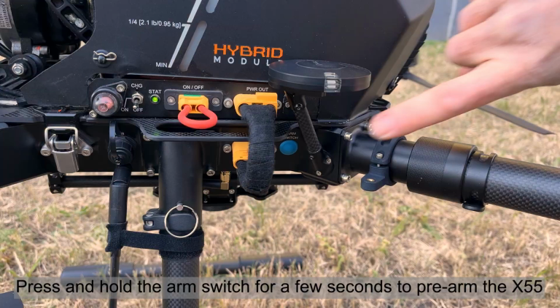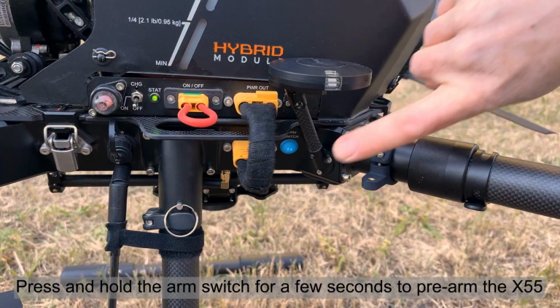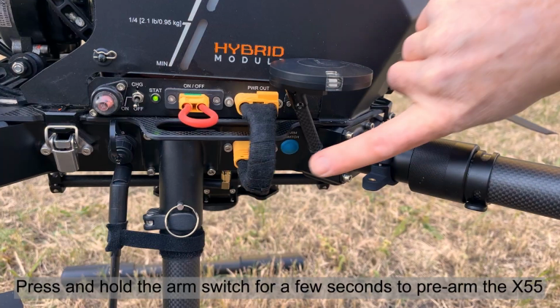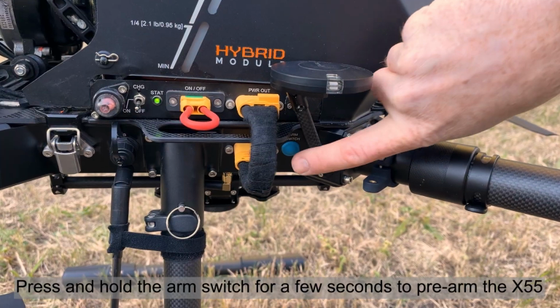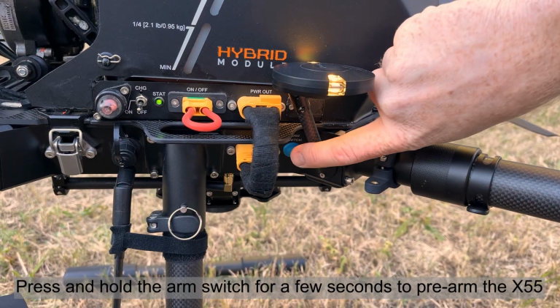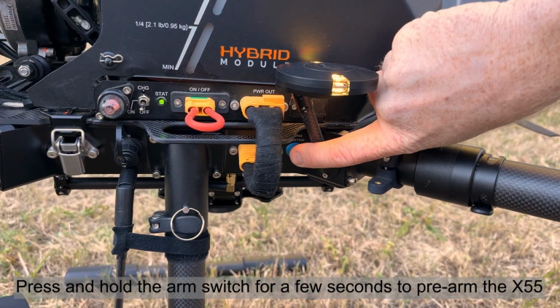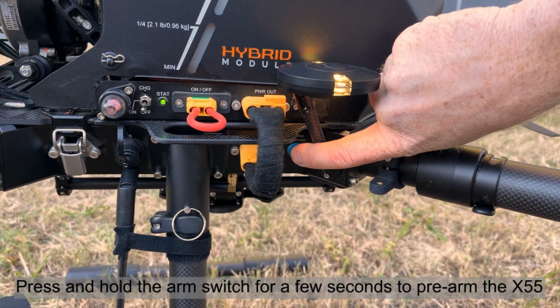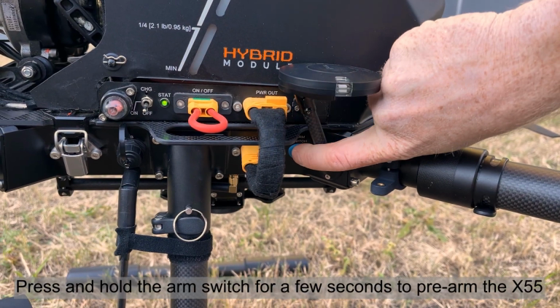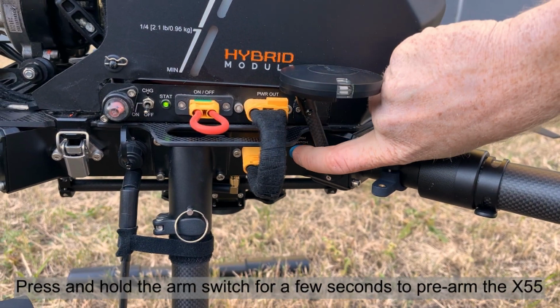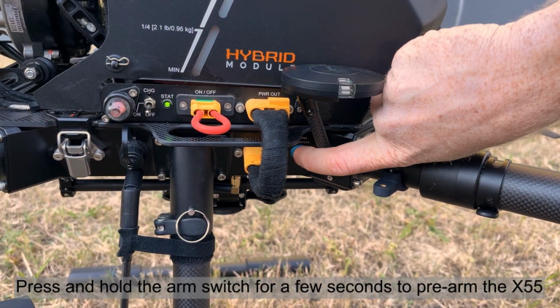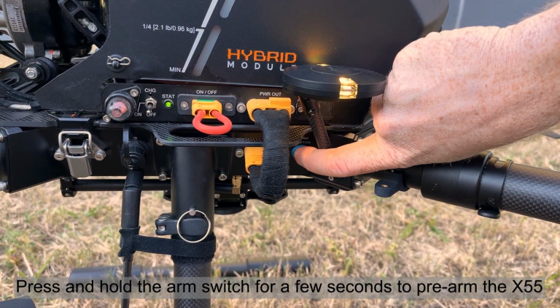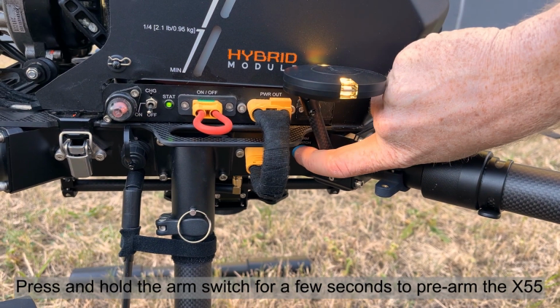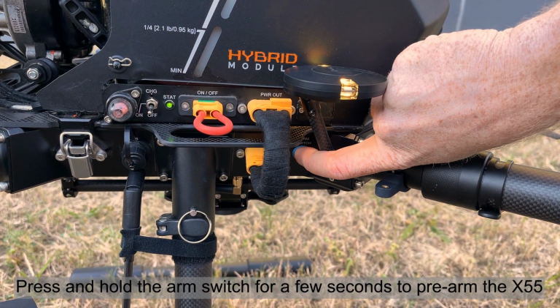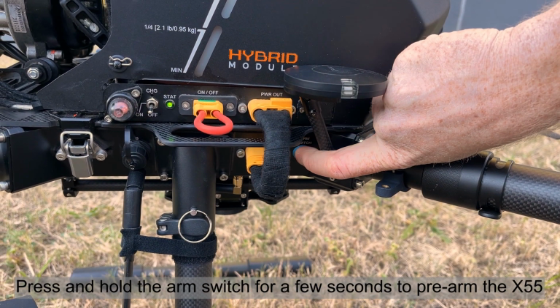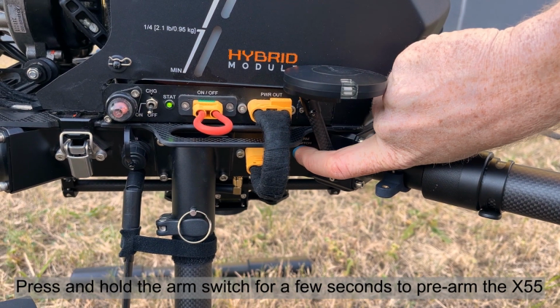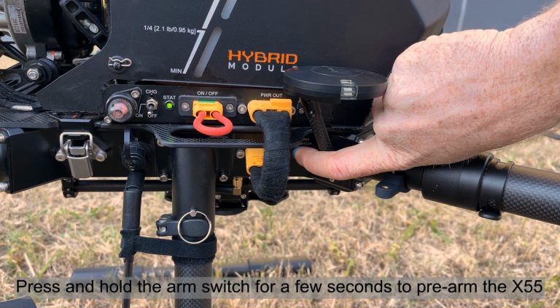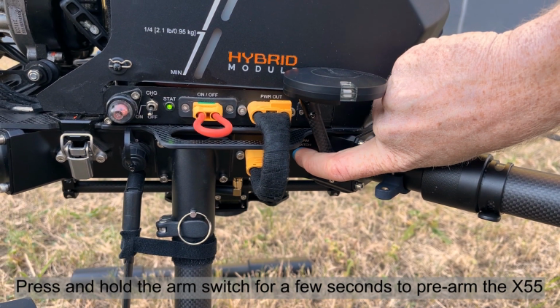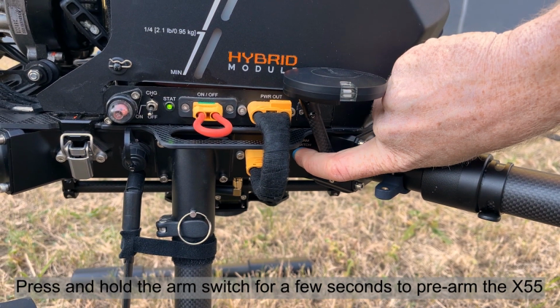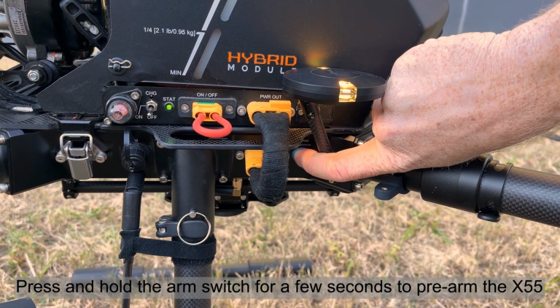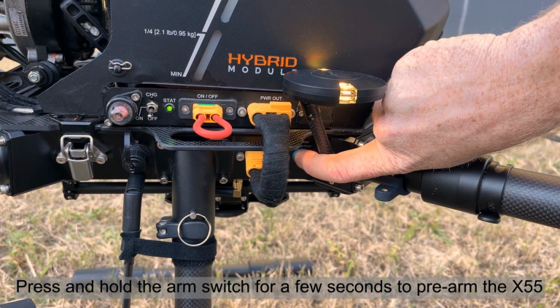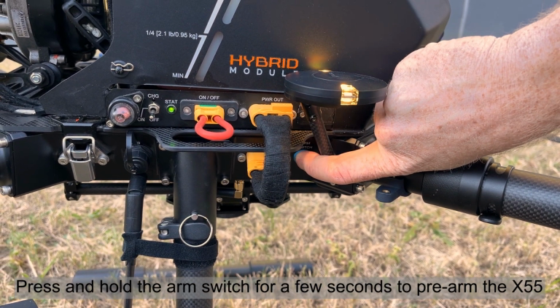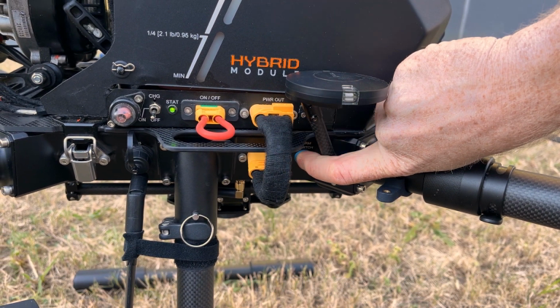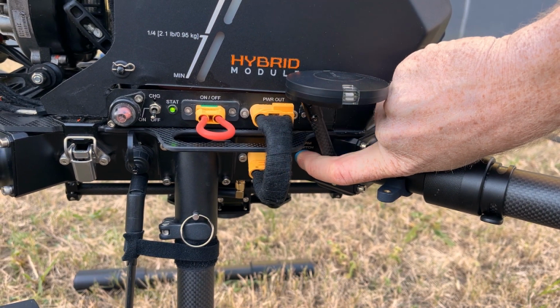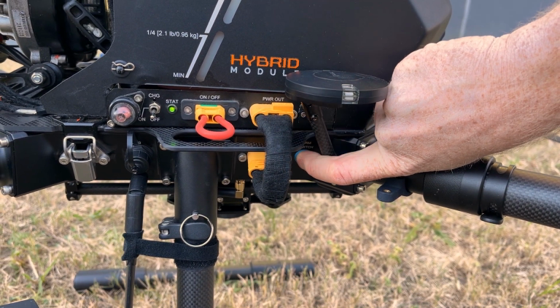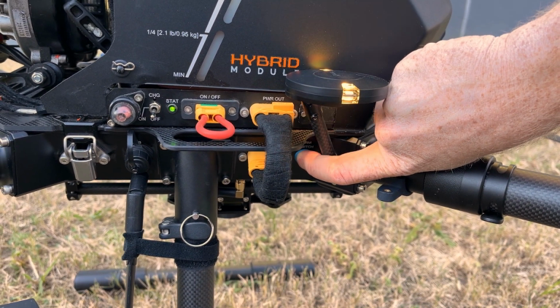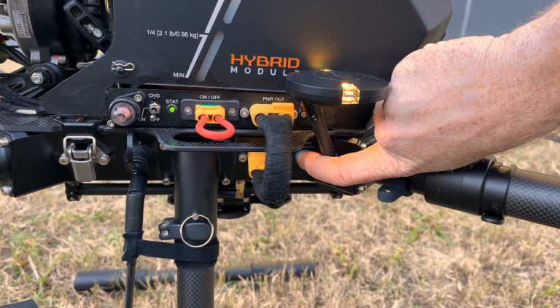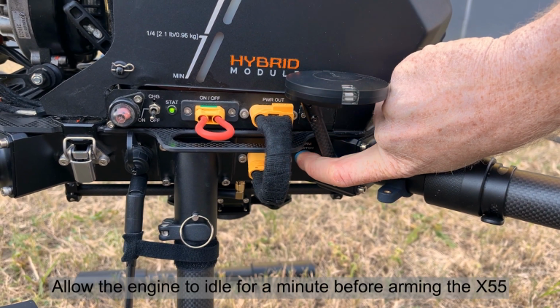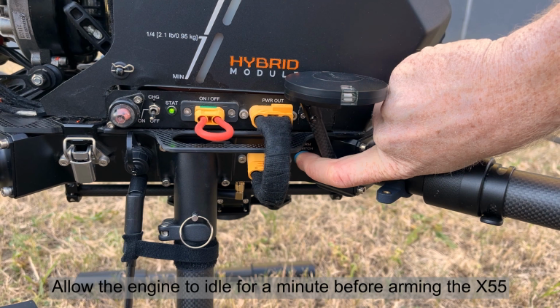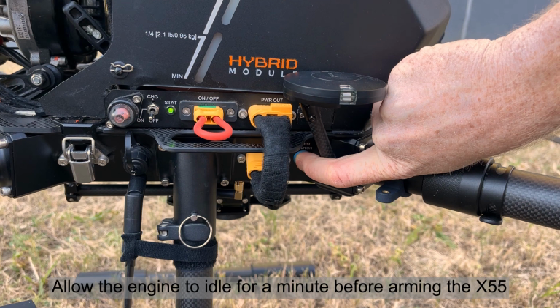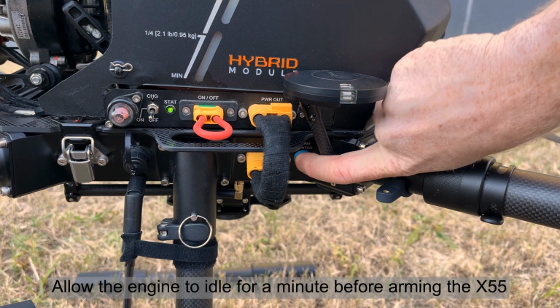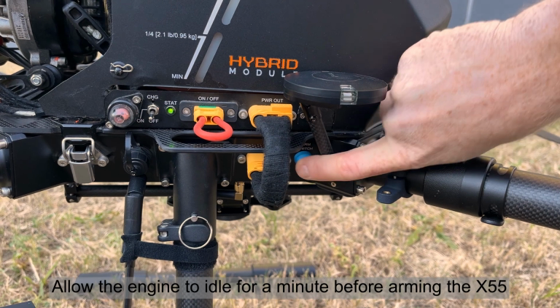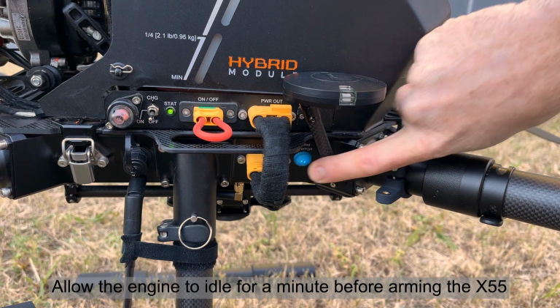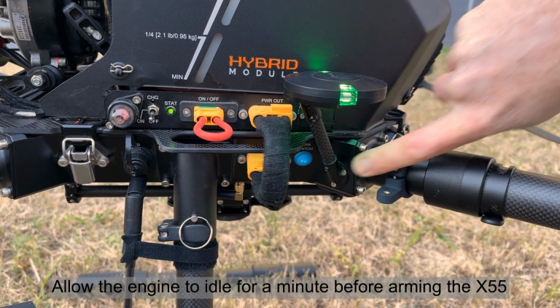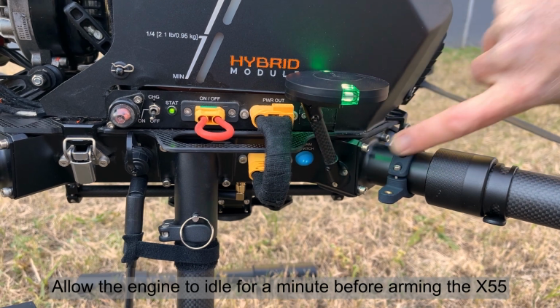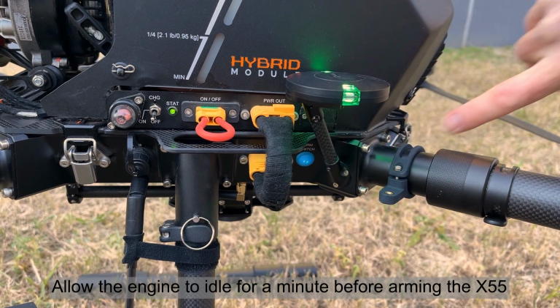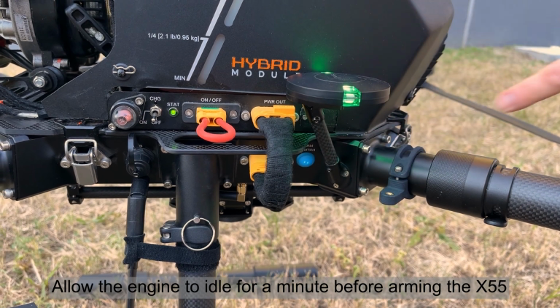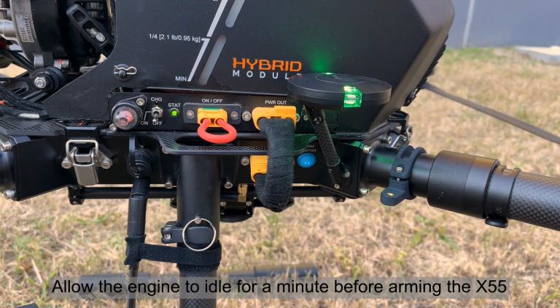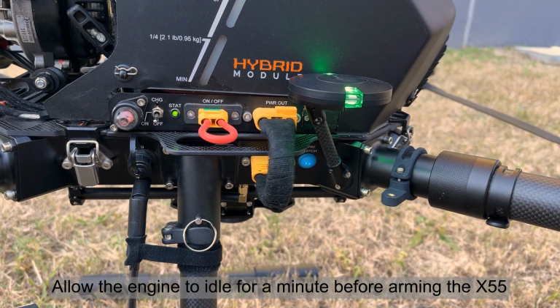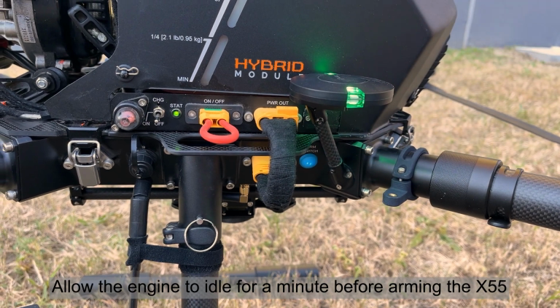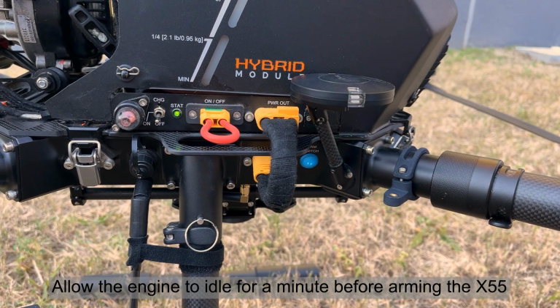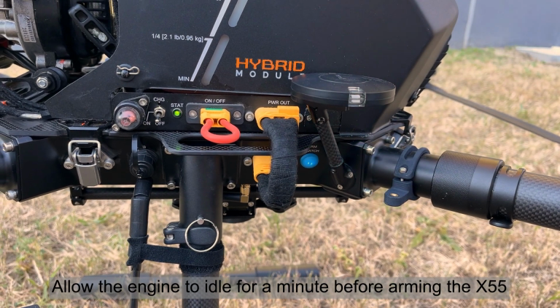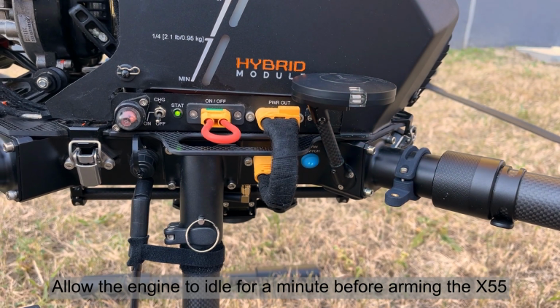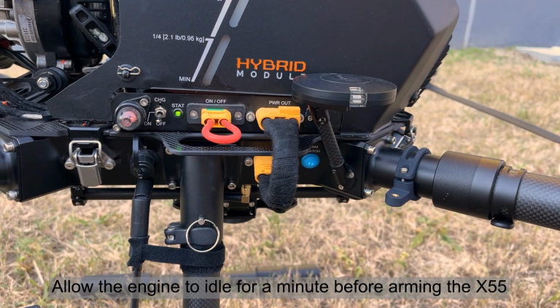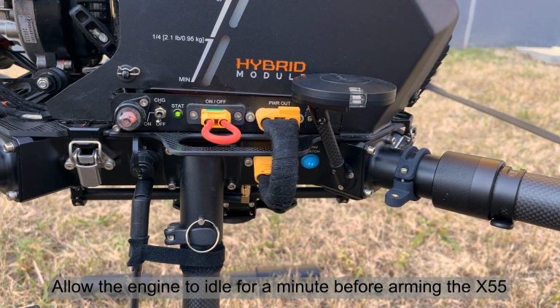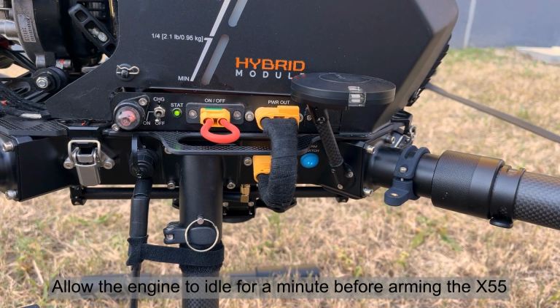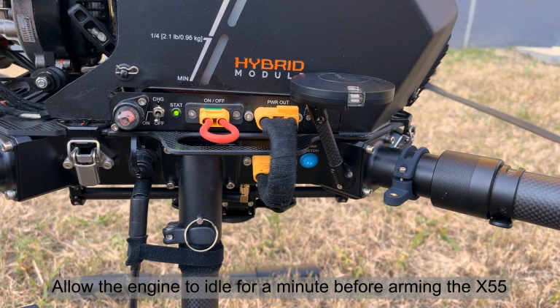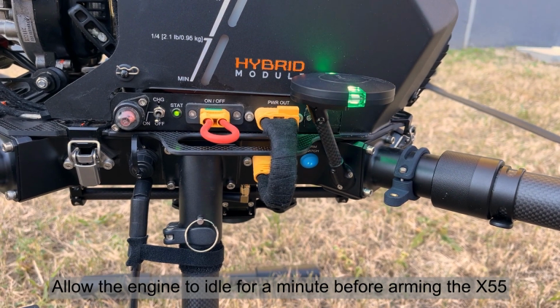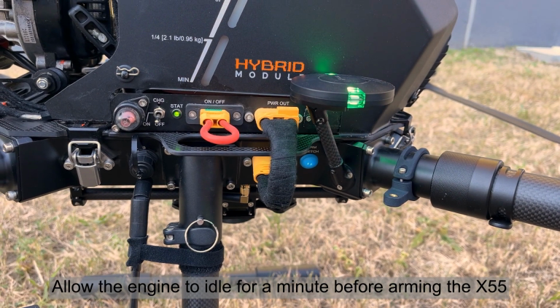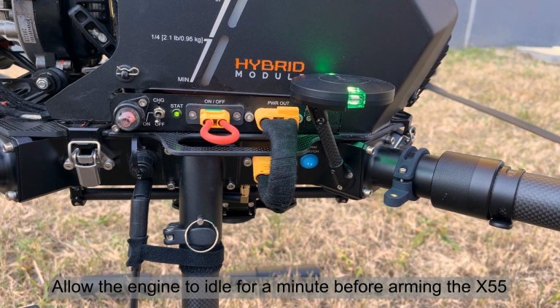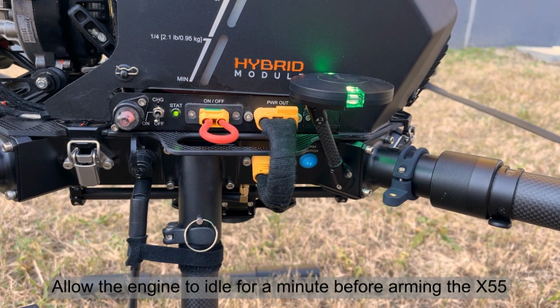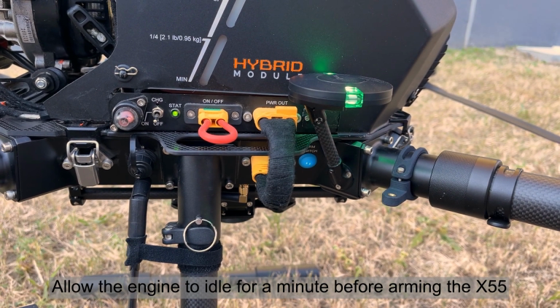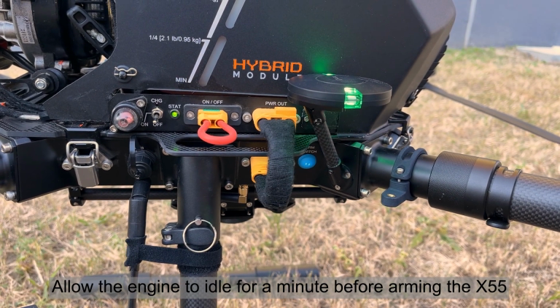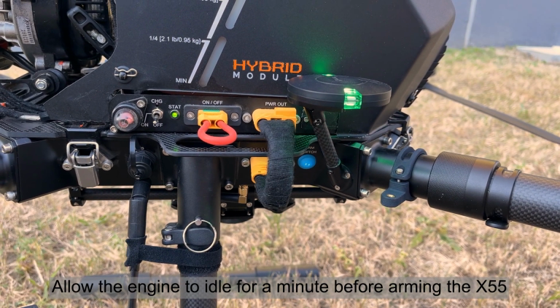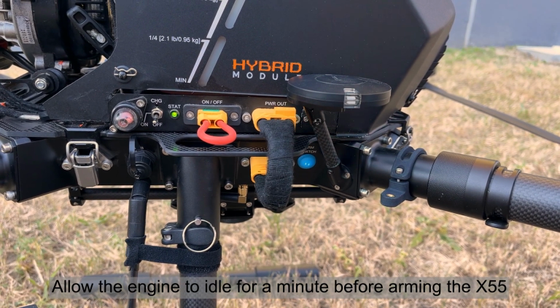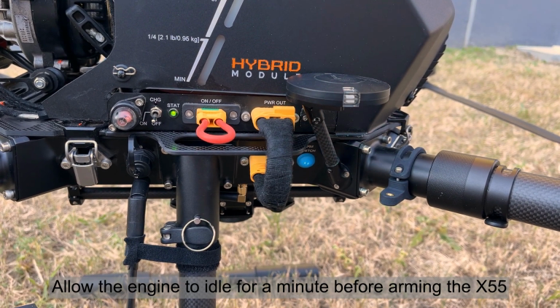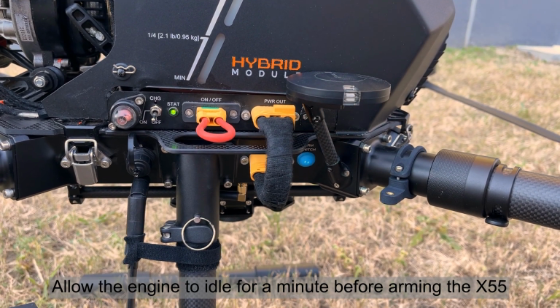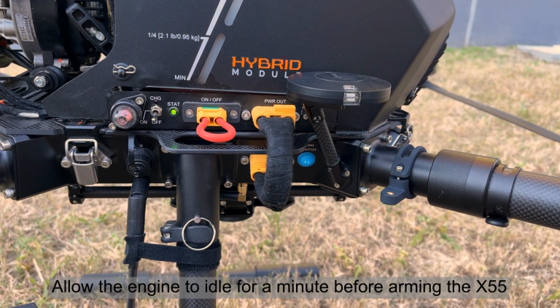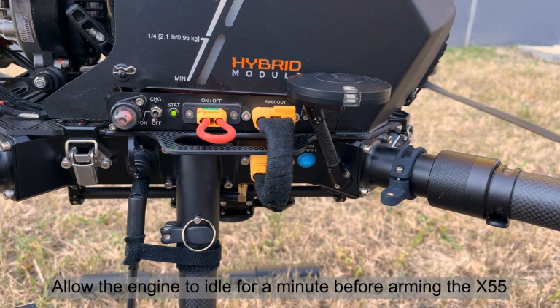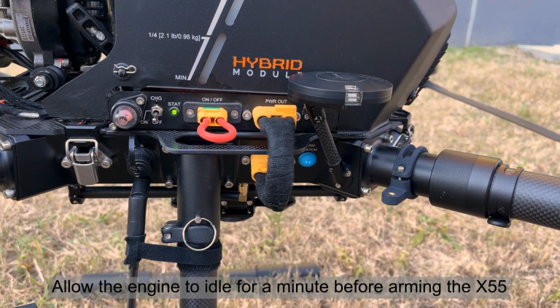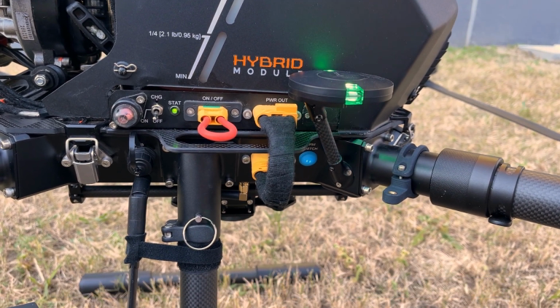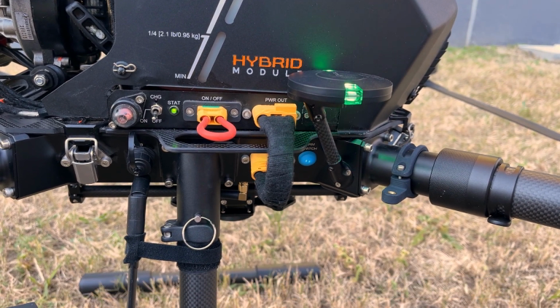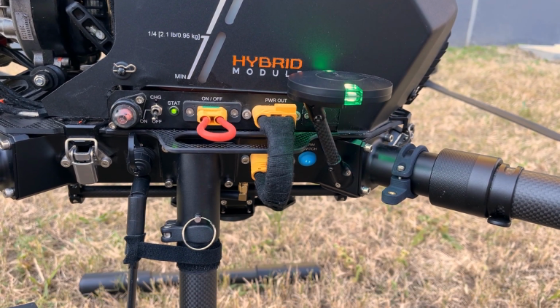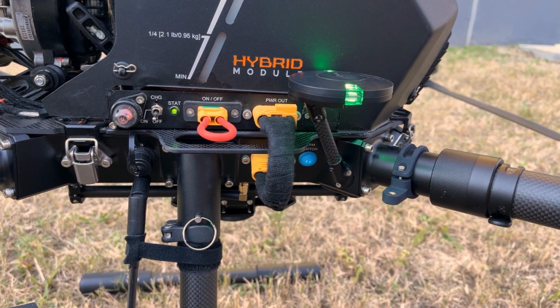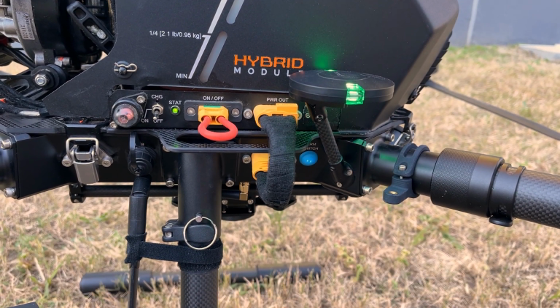Press and hold the arm switch for a few seconds to pre-arm the X55. Allow the engine to idle for a minute before arming the X55.